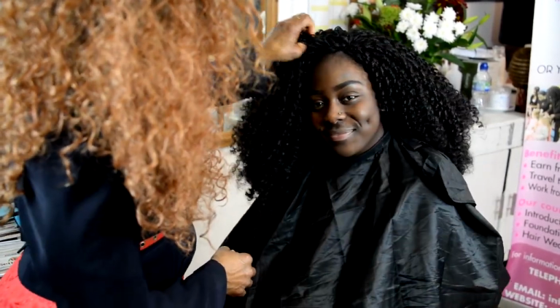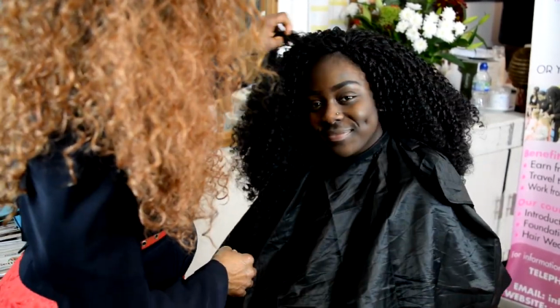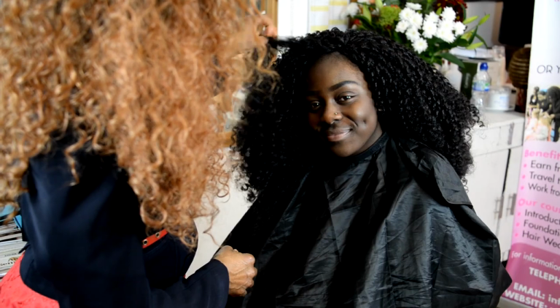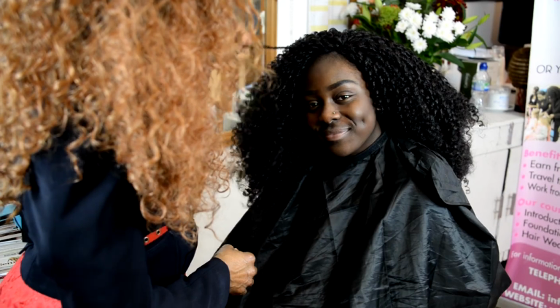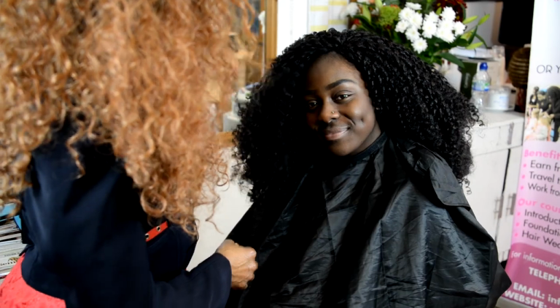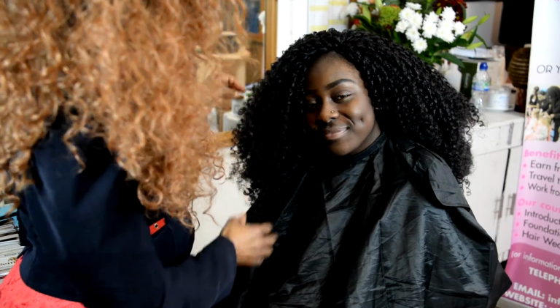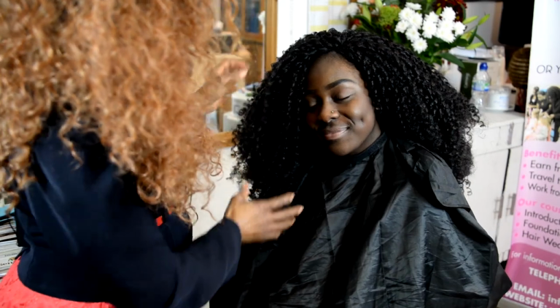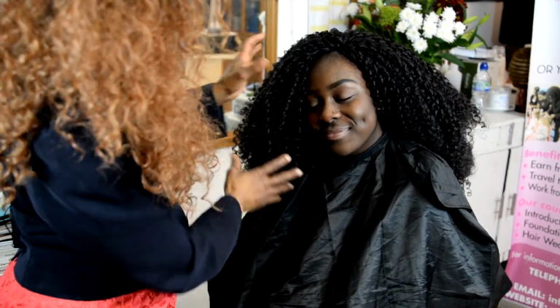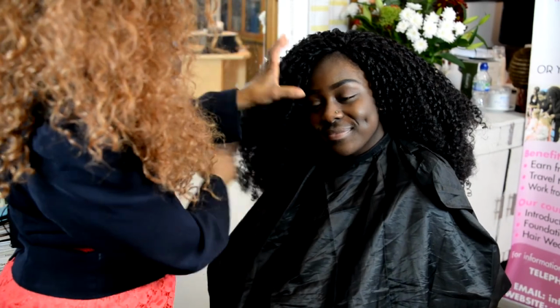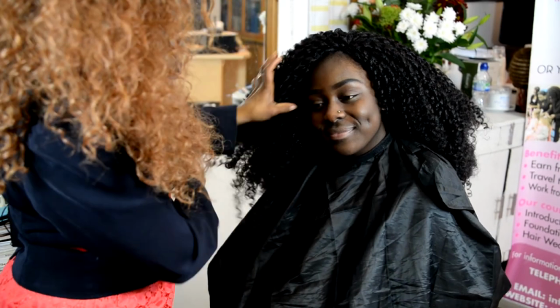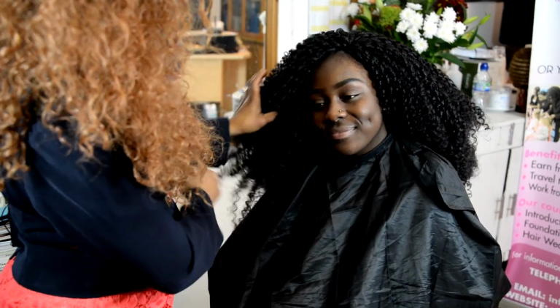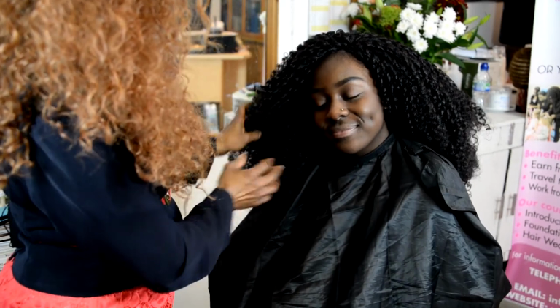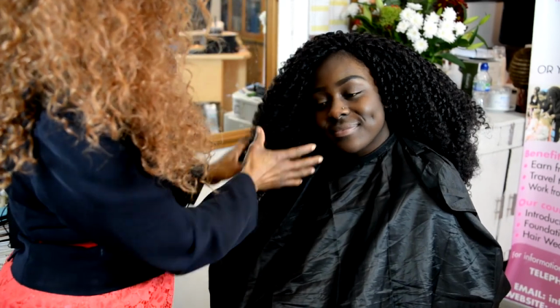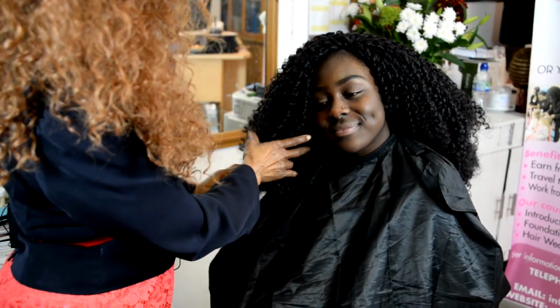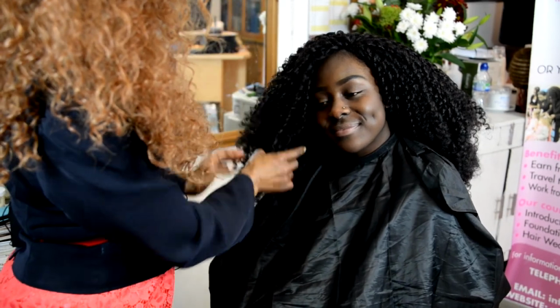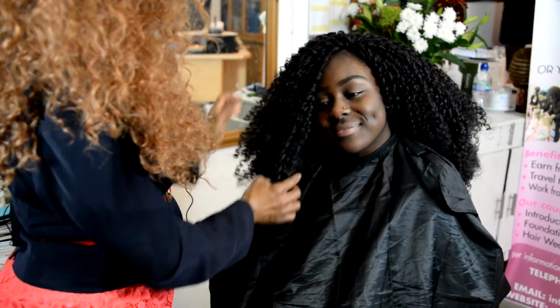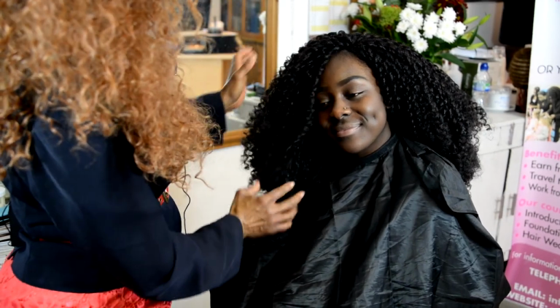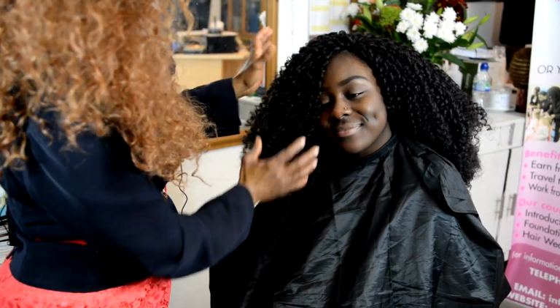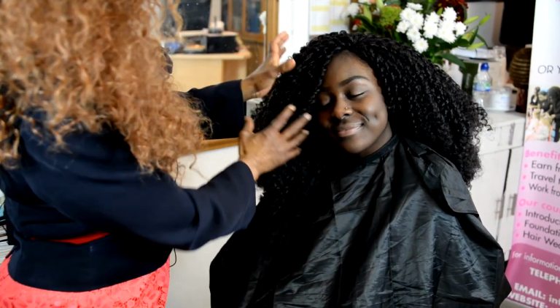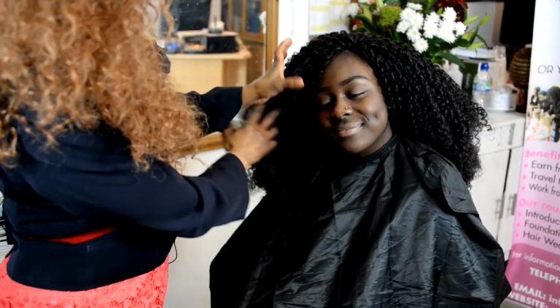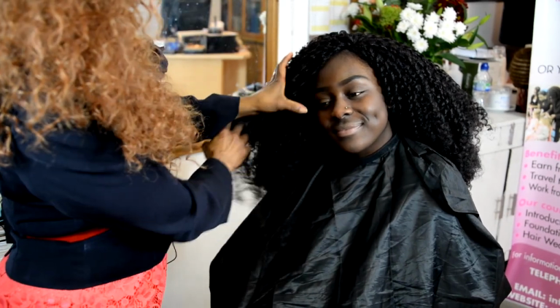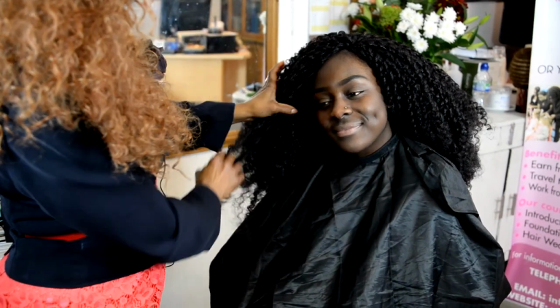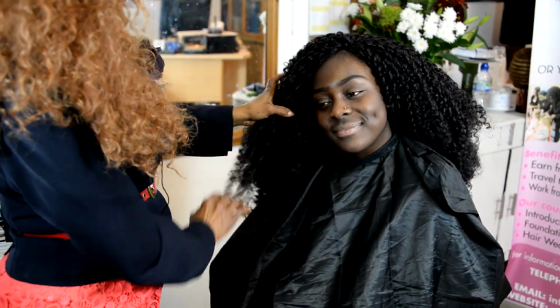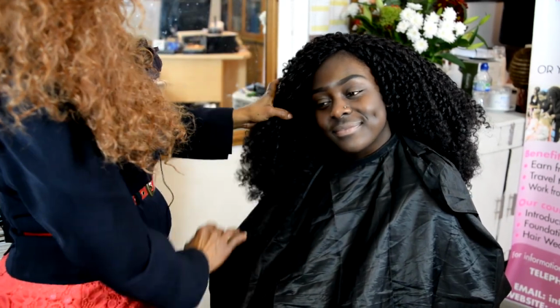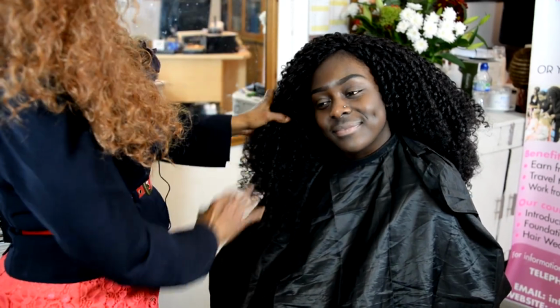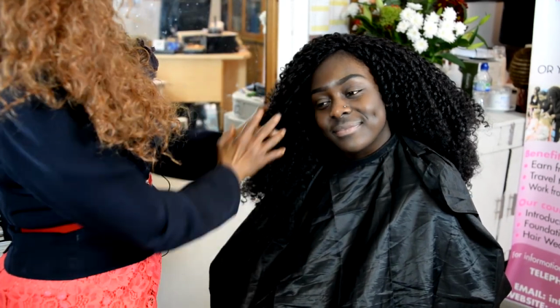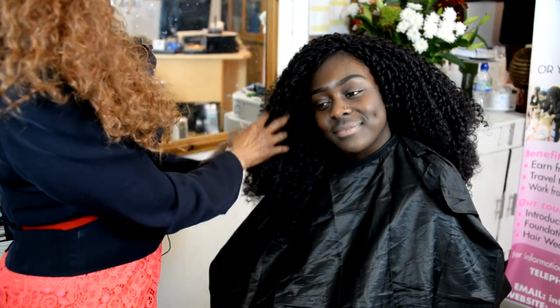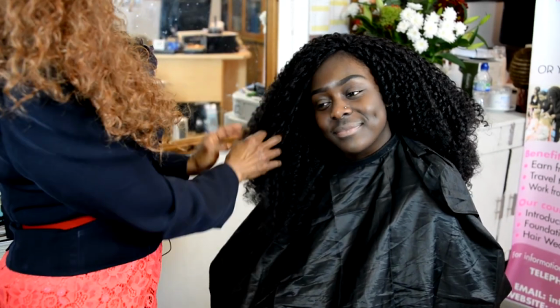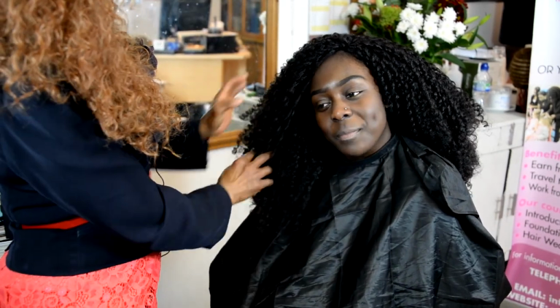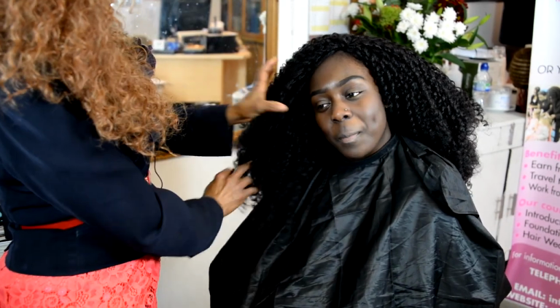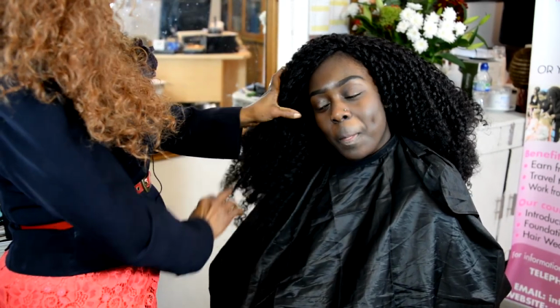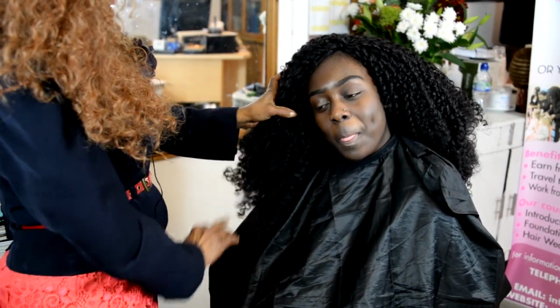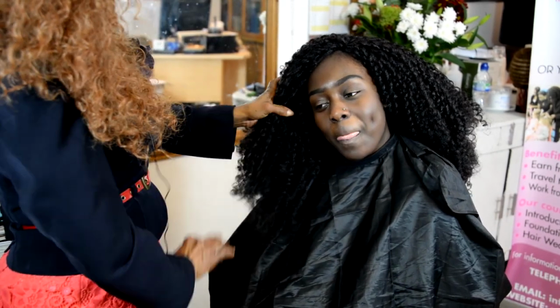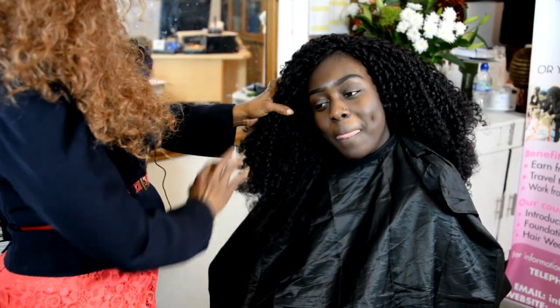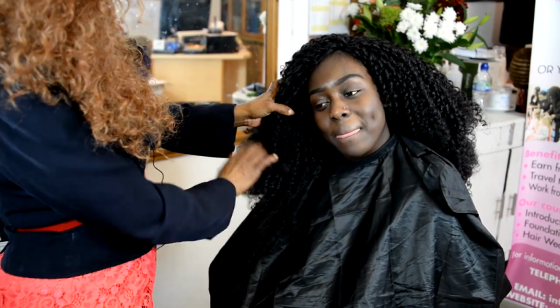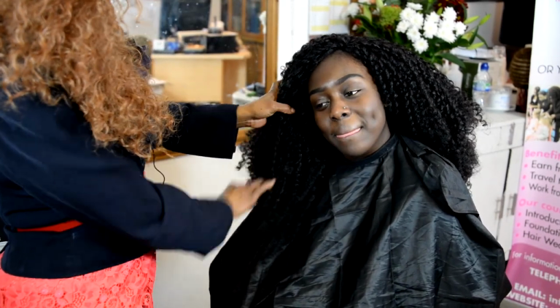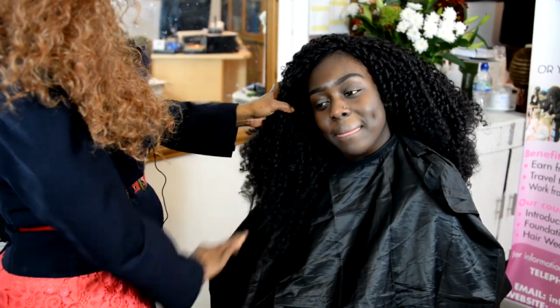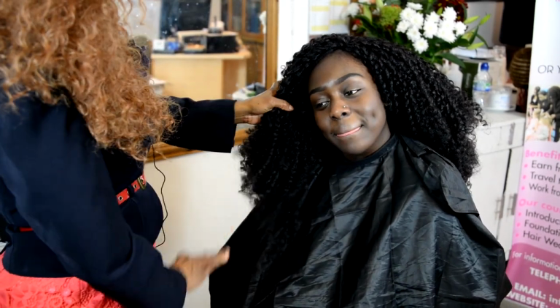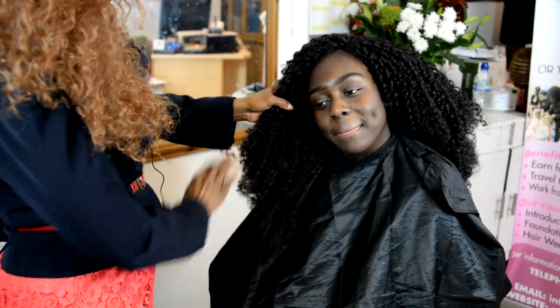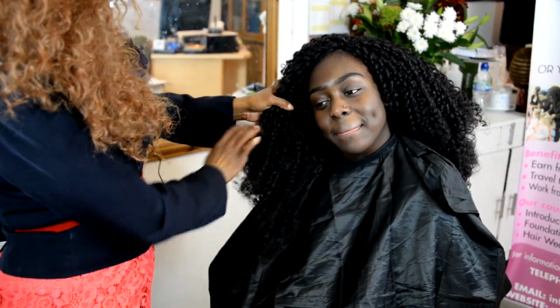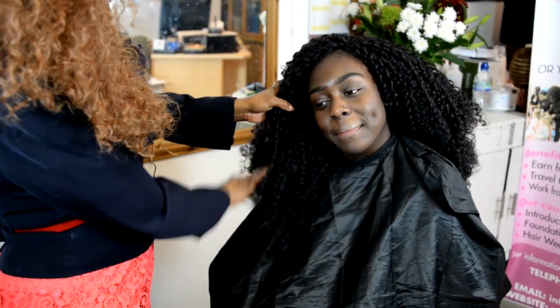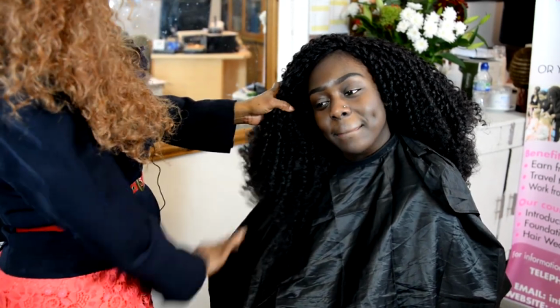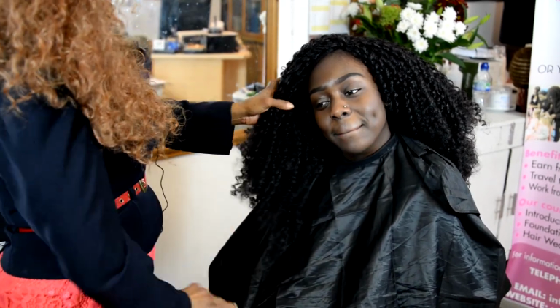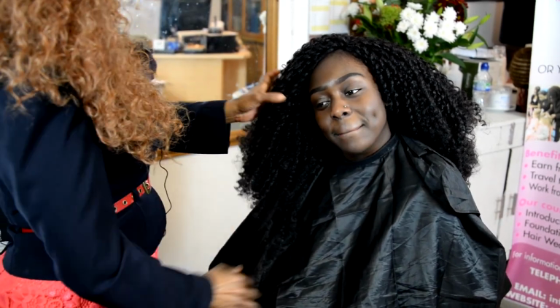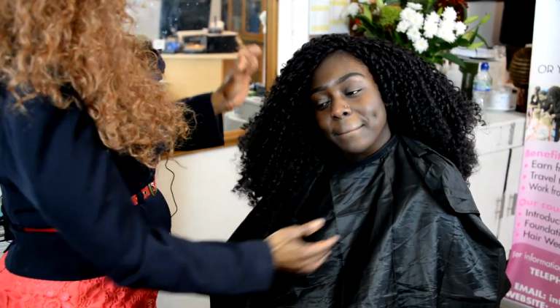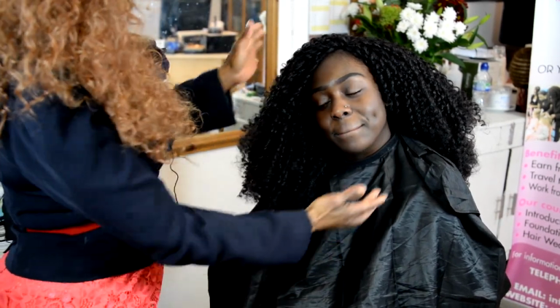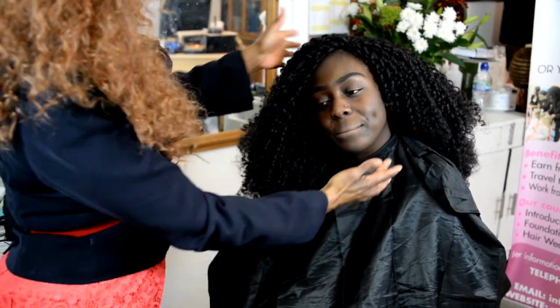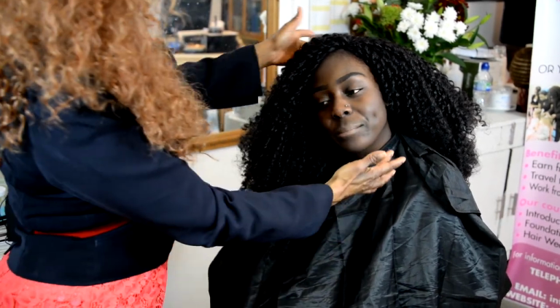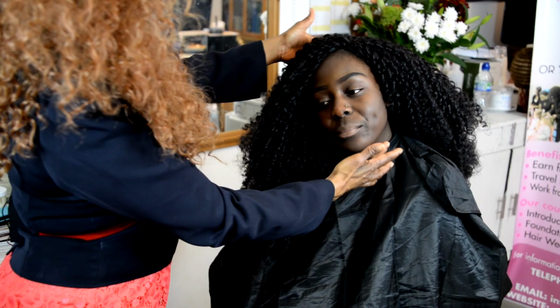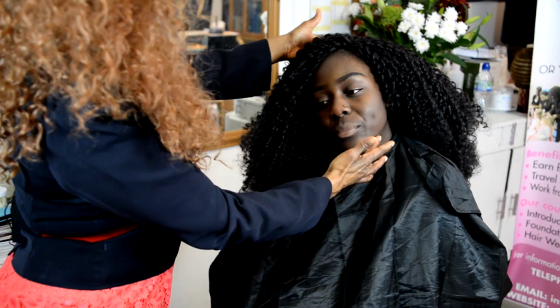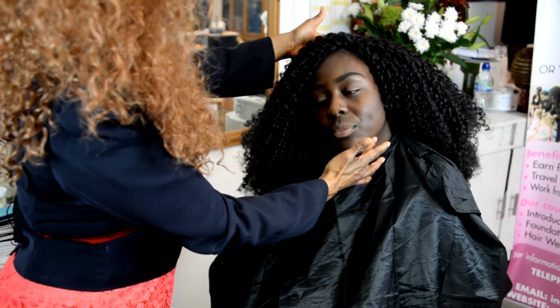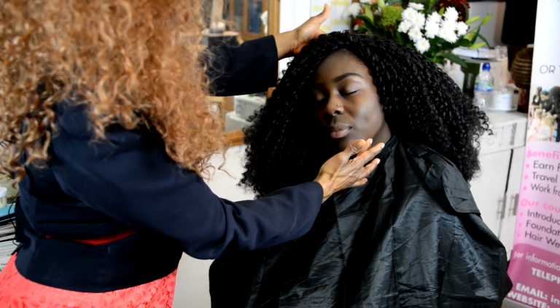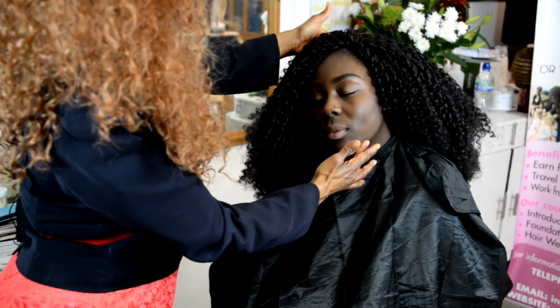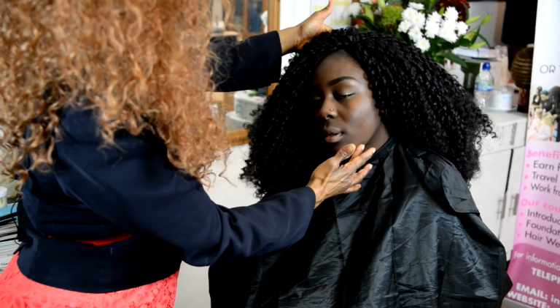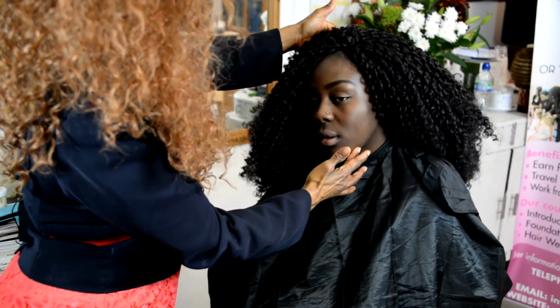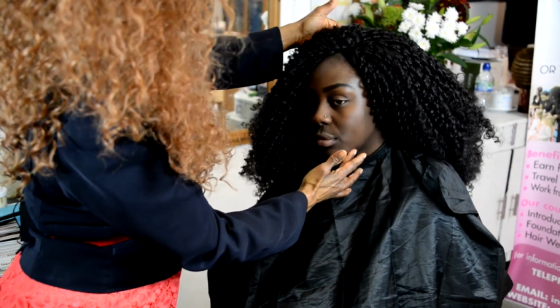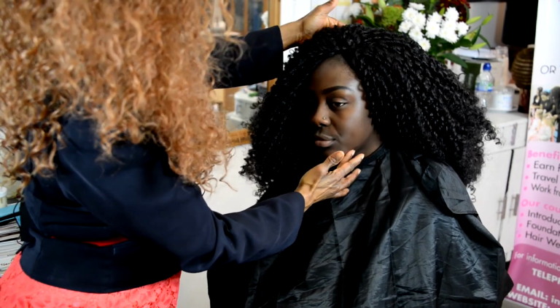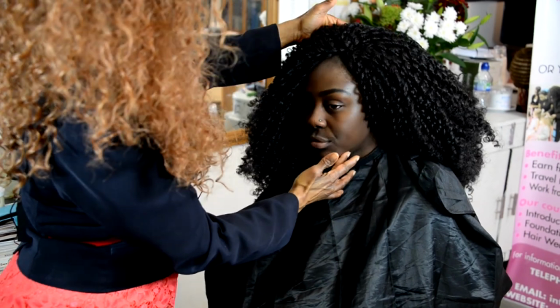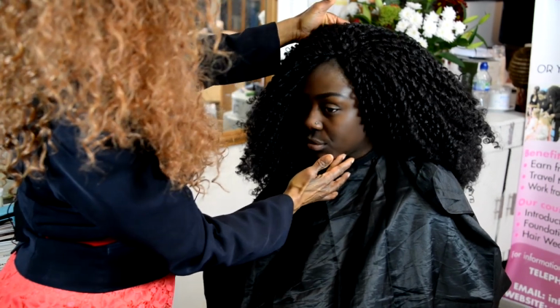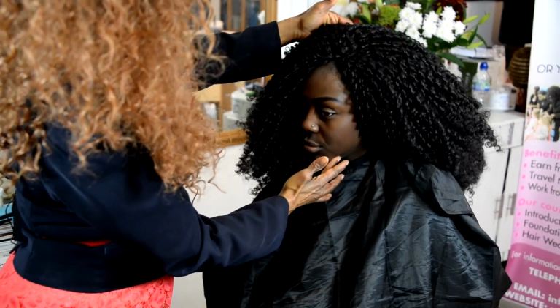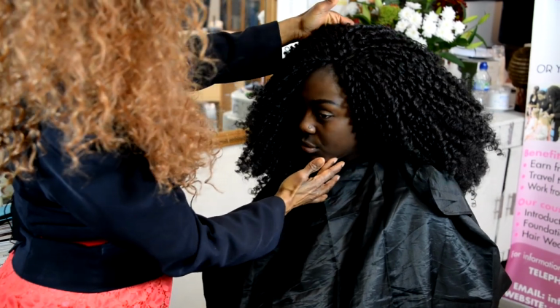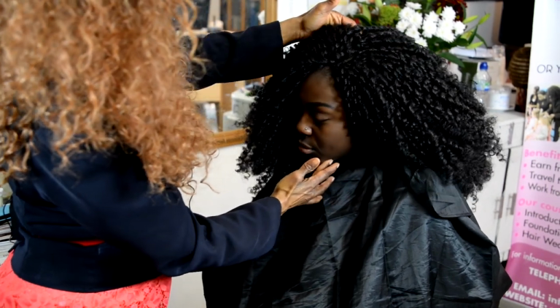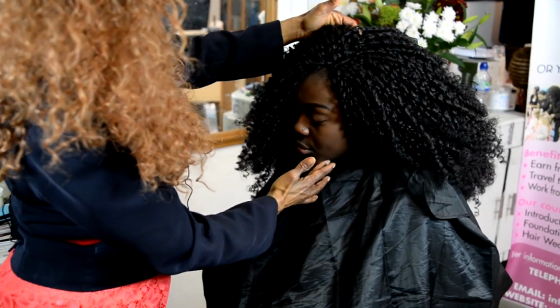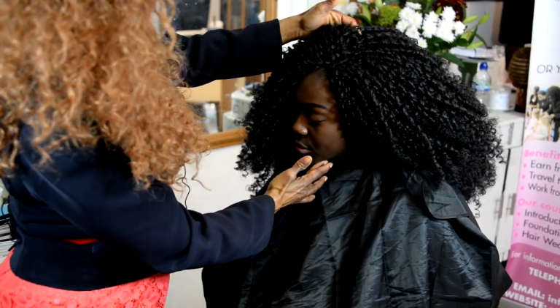And that's our model. Beautiful hair. And this is the side part.